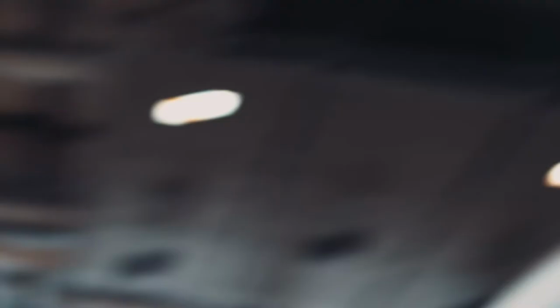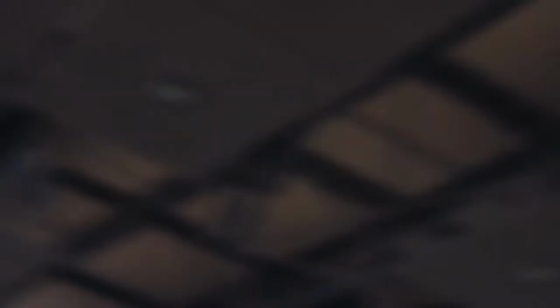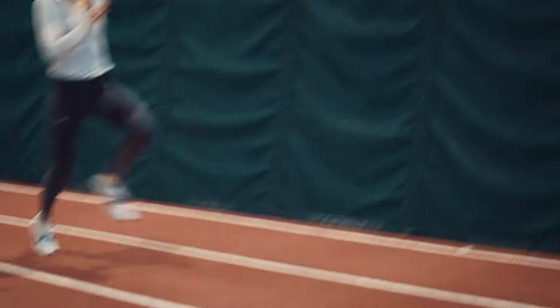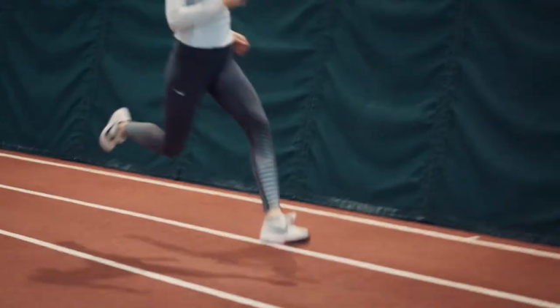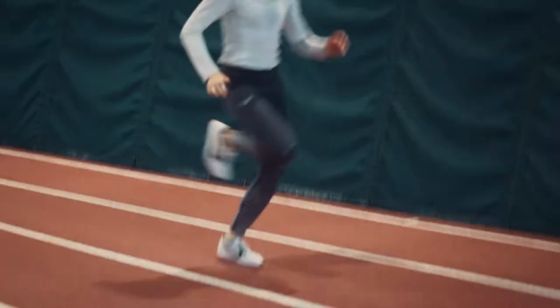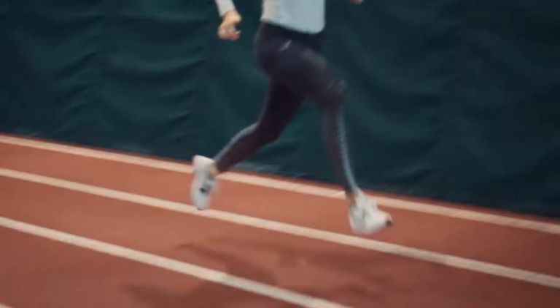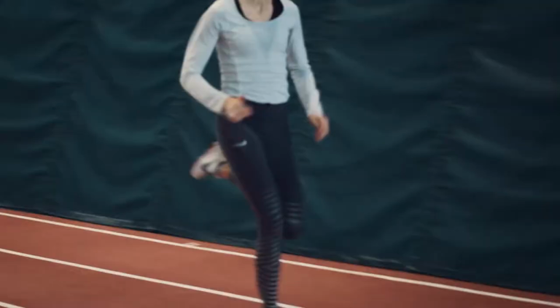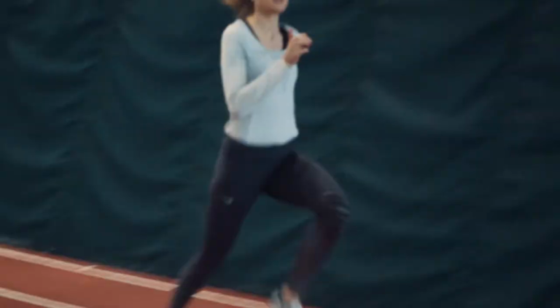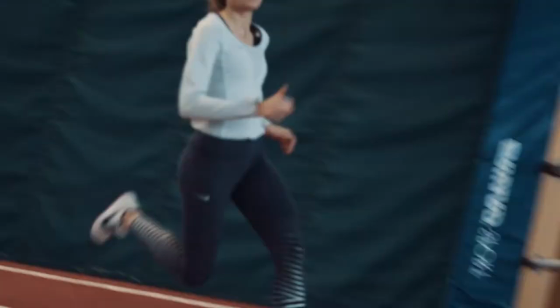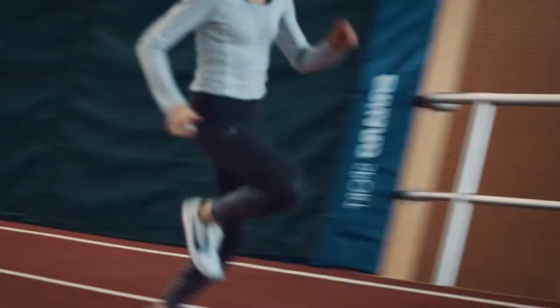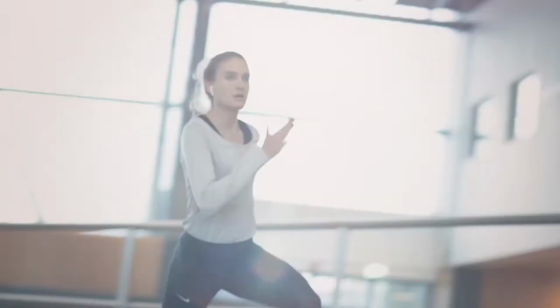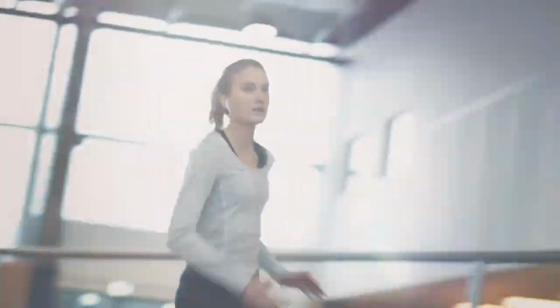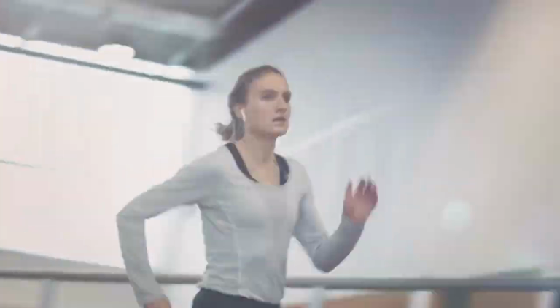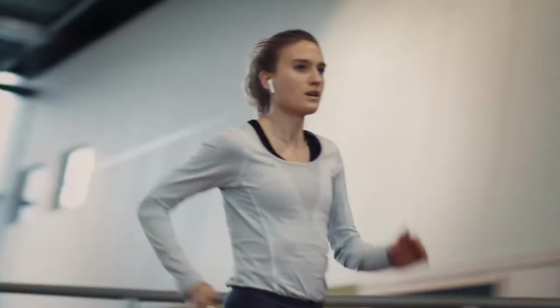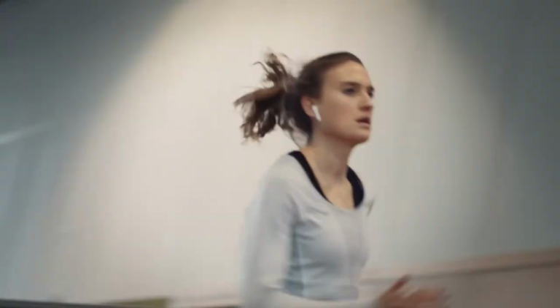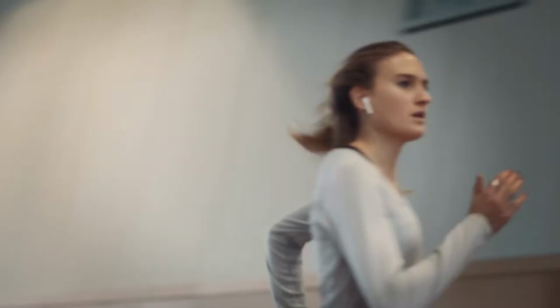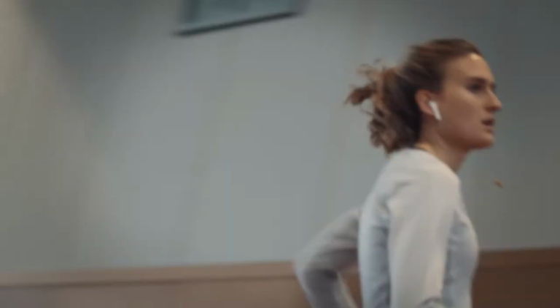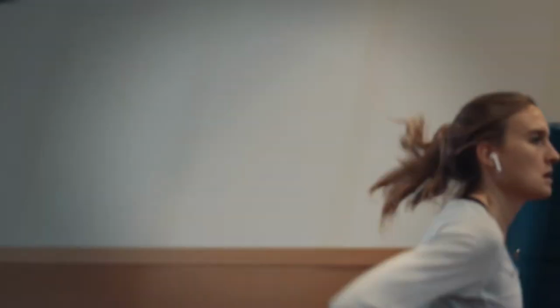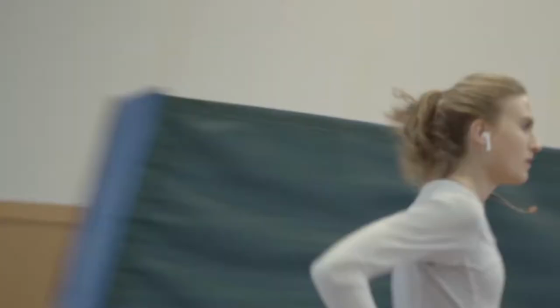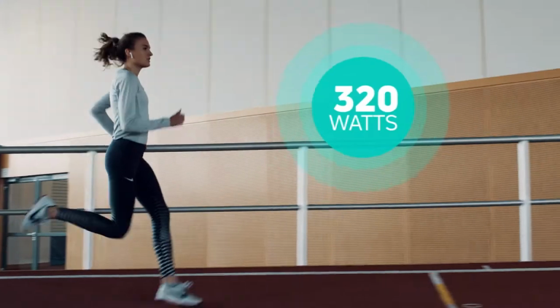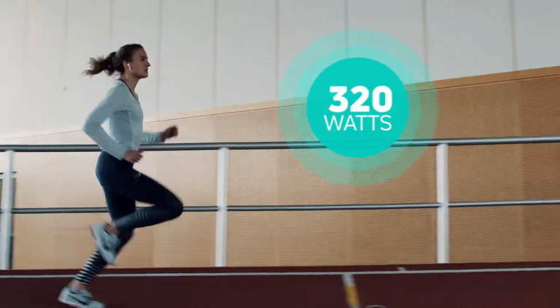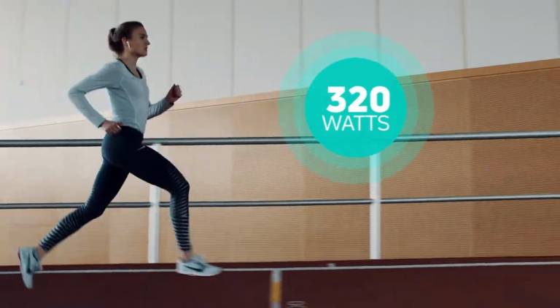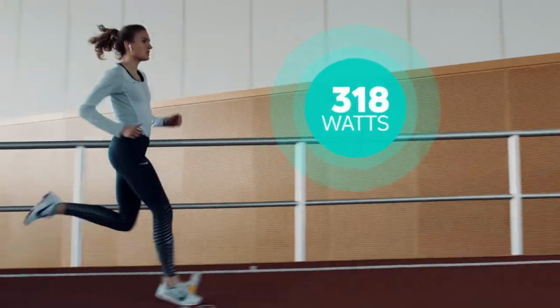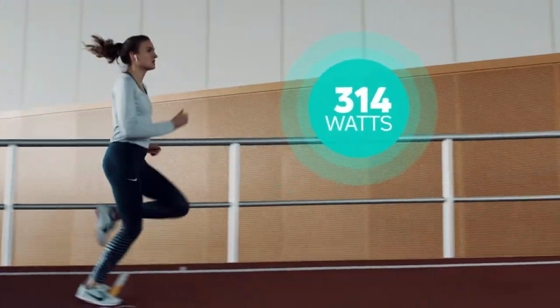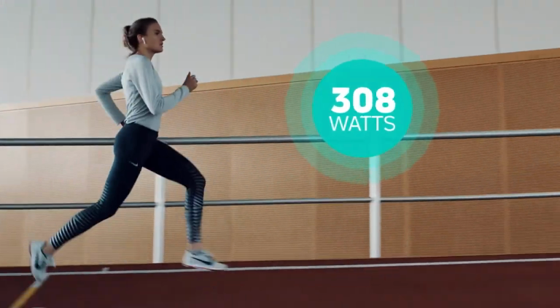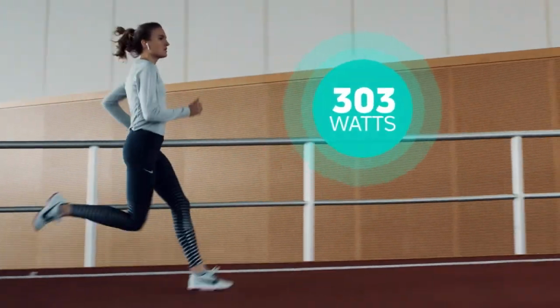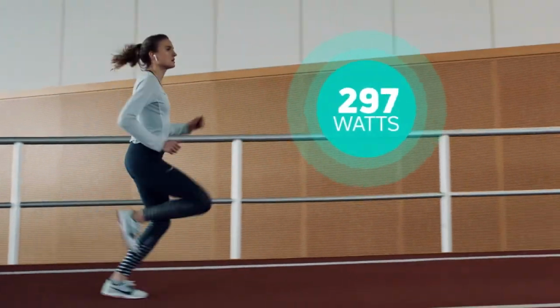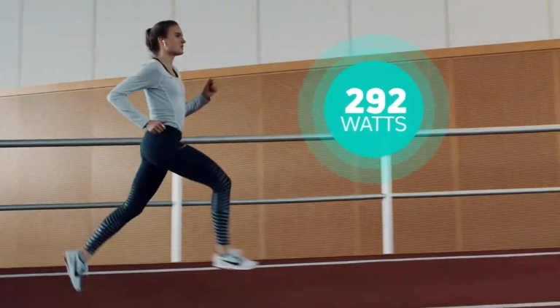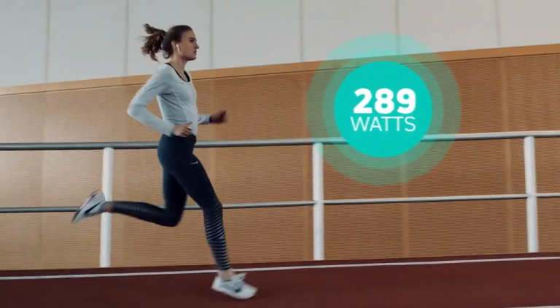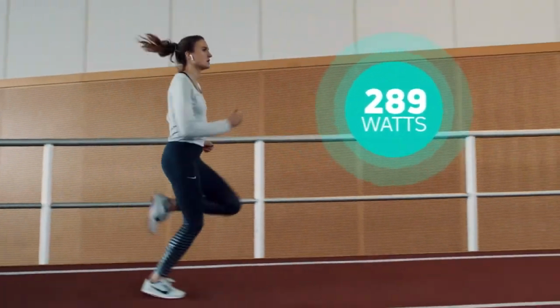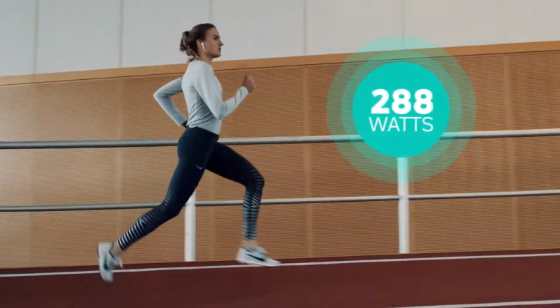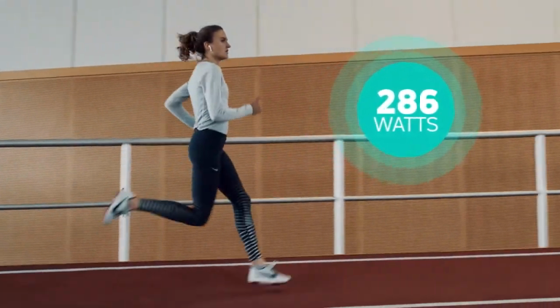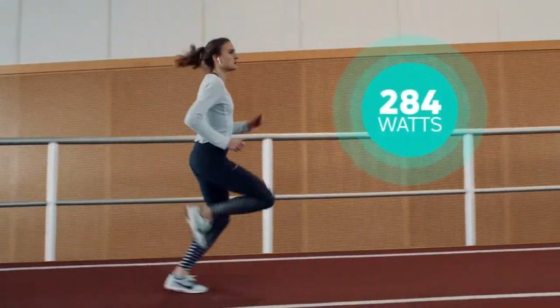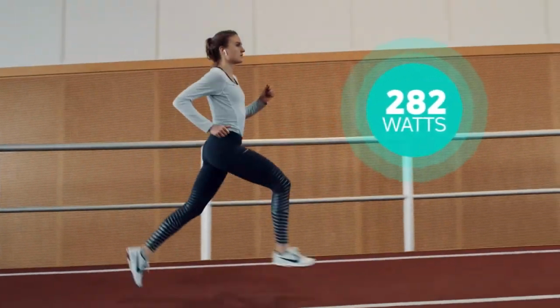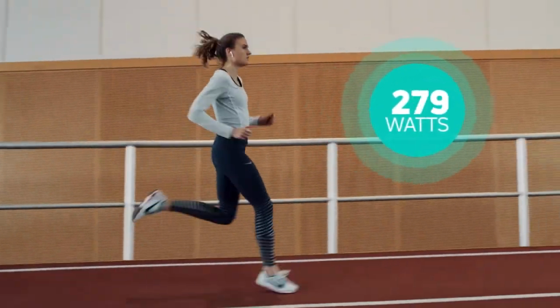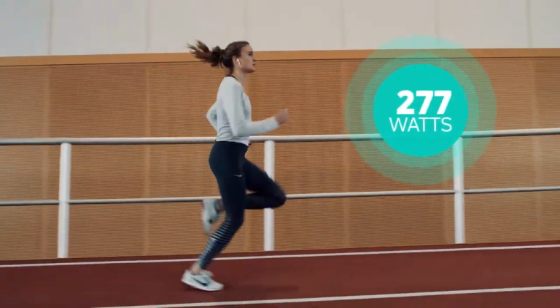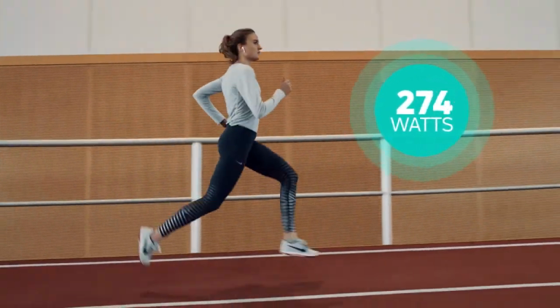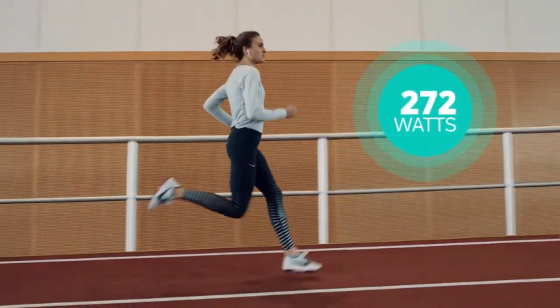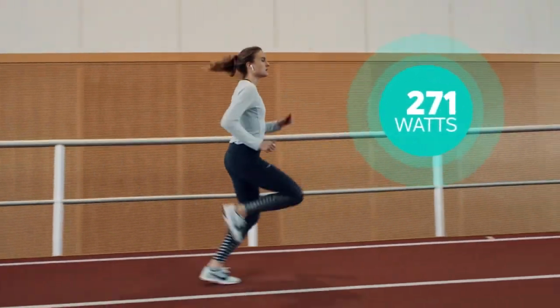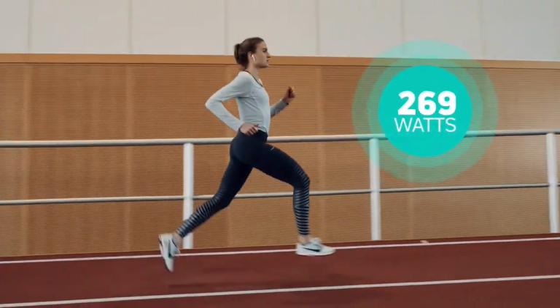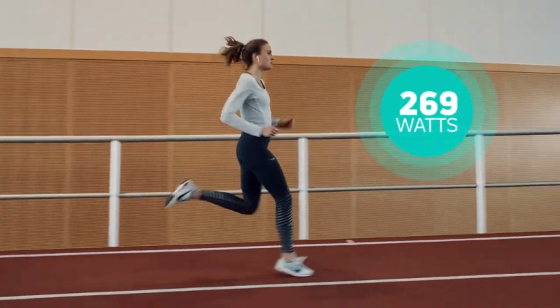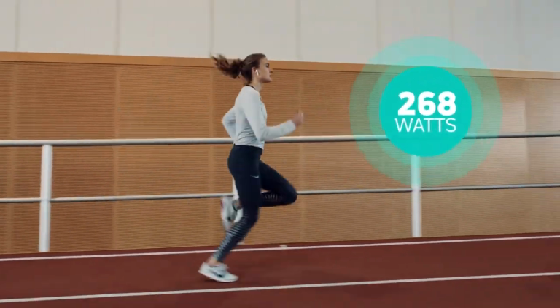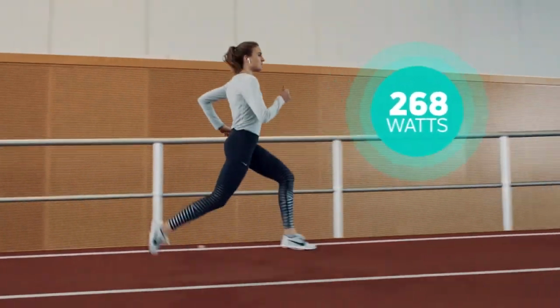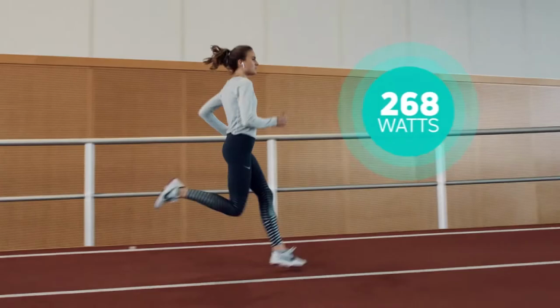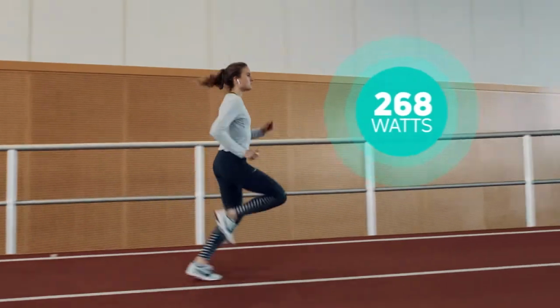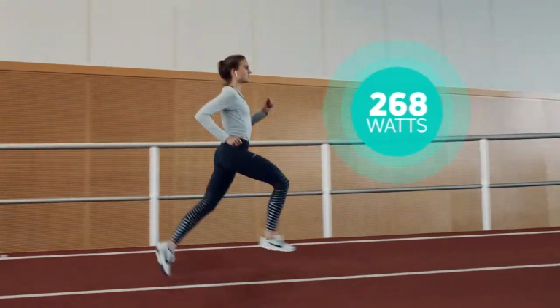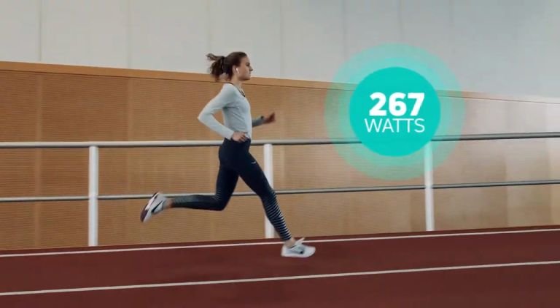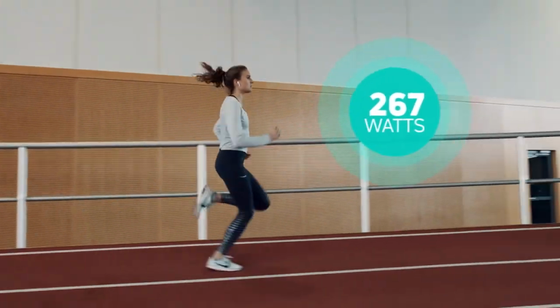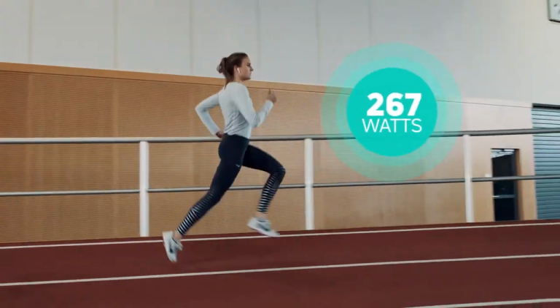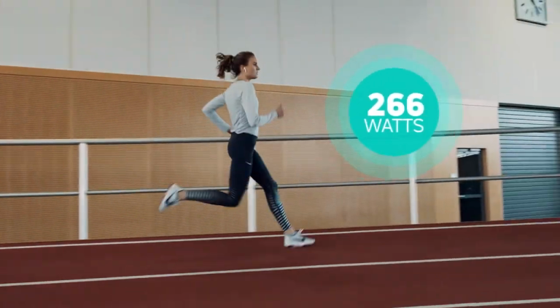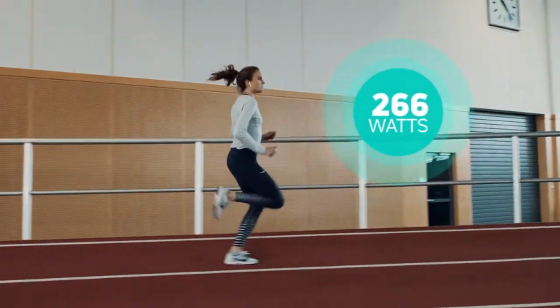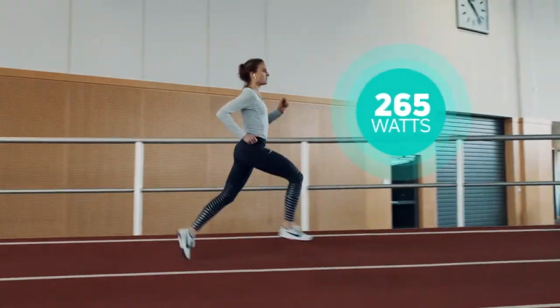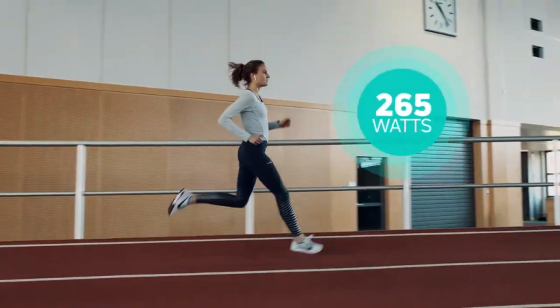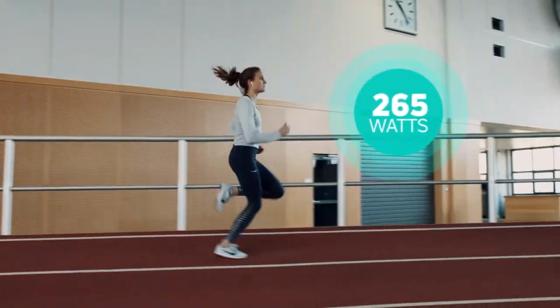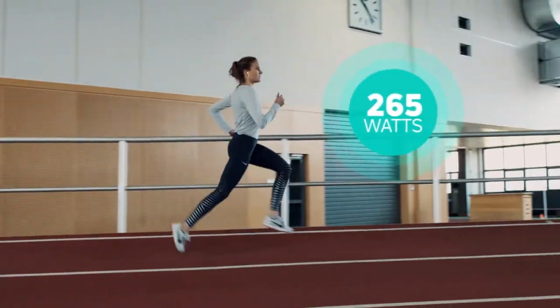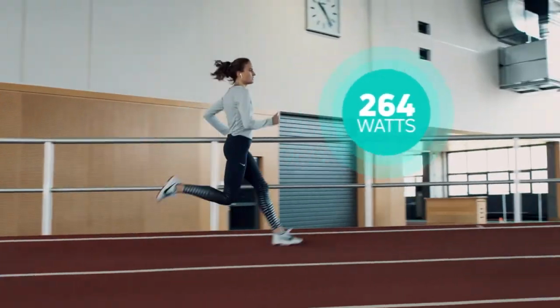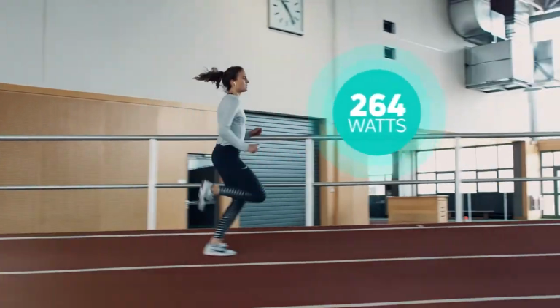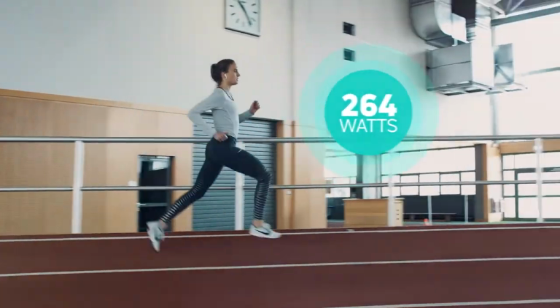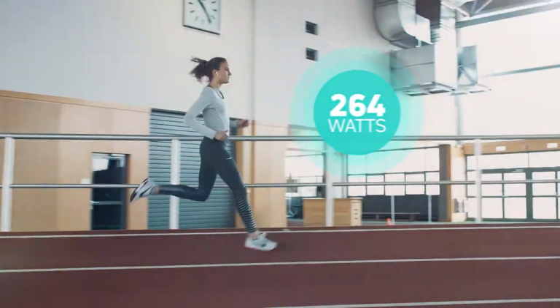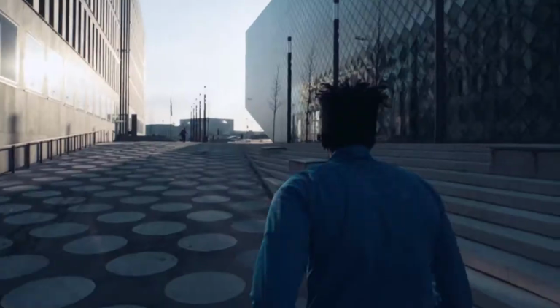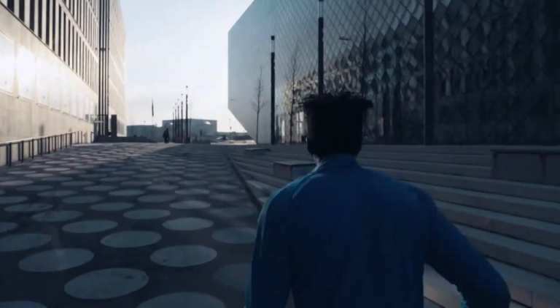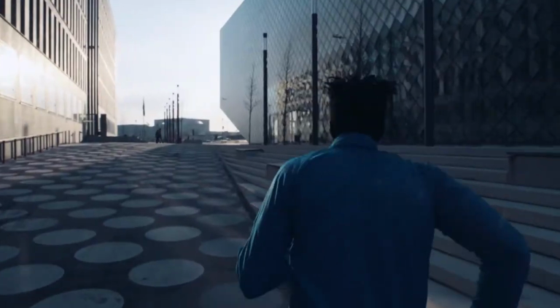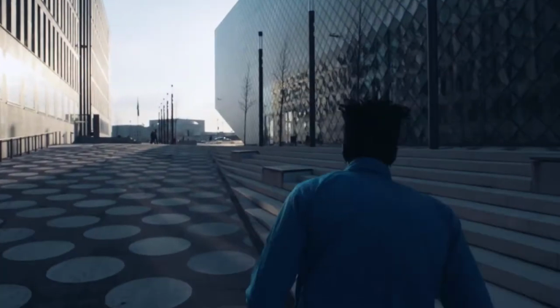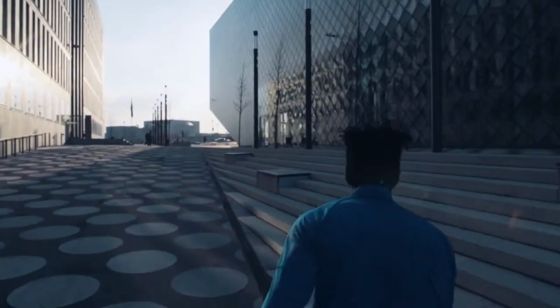Your power is too high for this speed. Run-V features power measurement, guiding you to run further and faster.